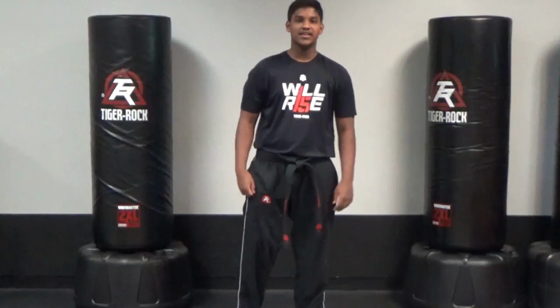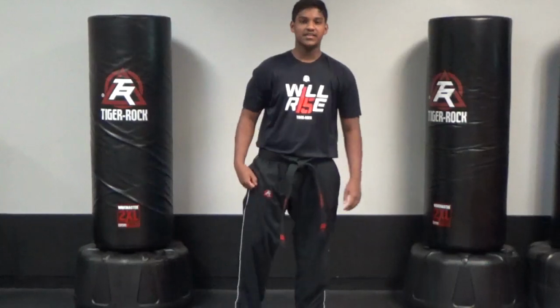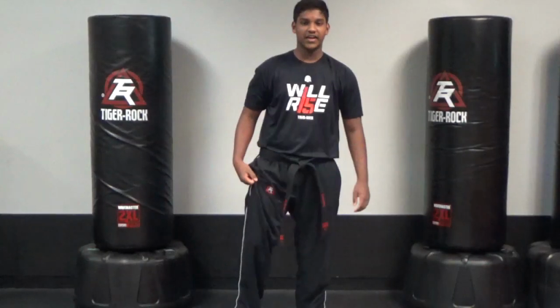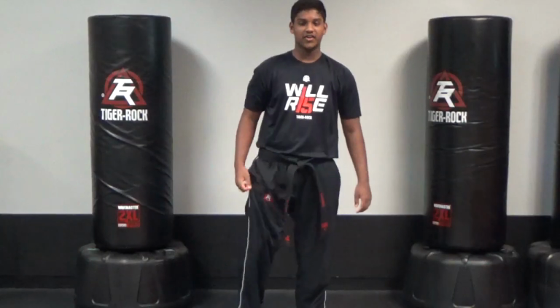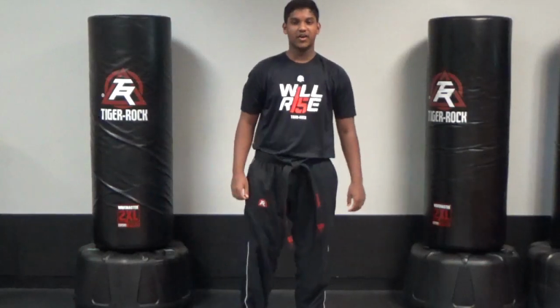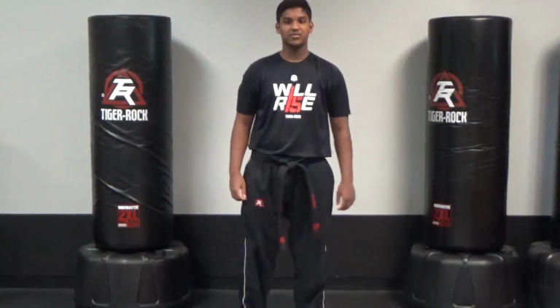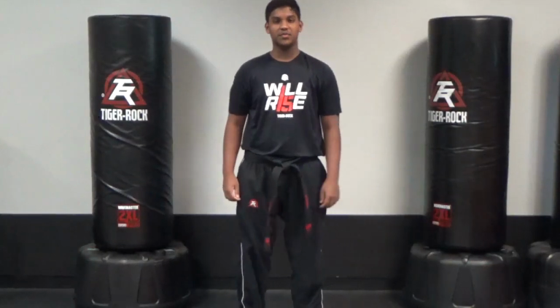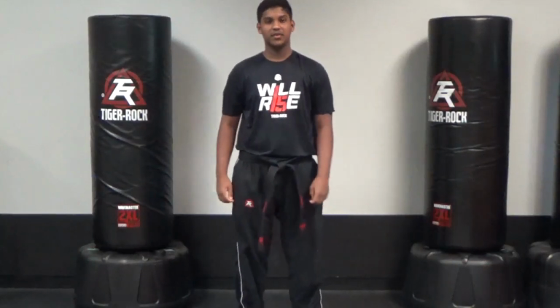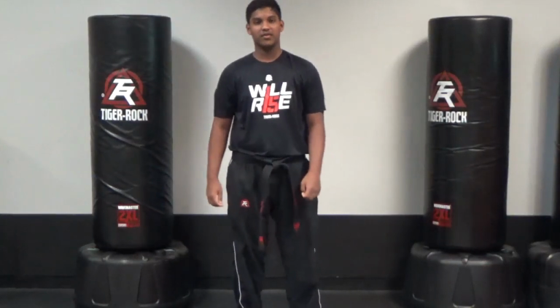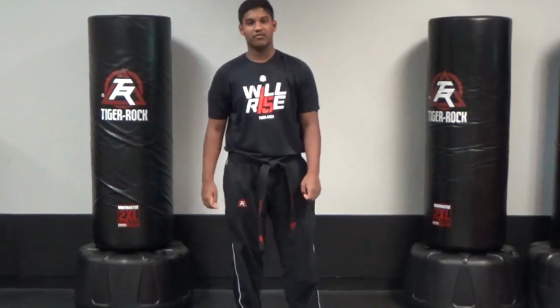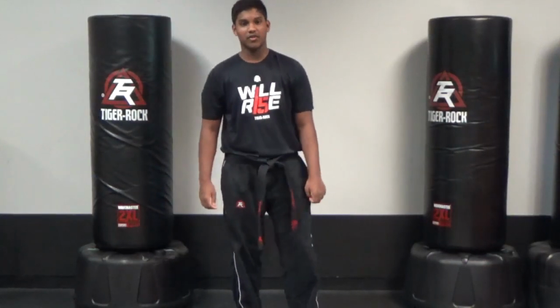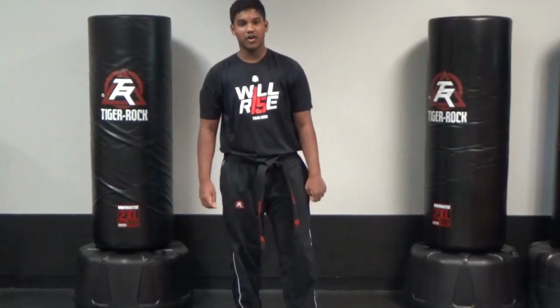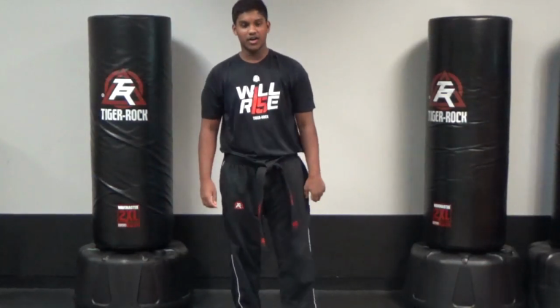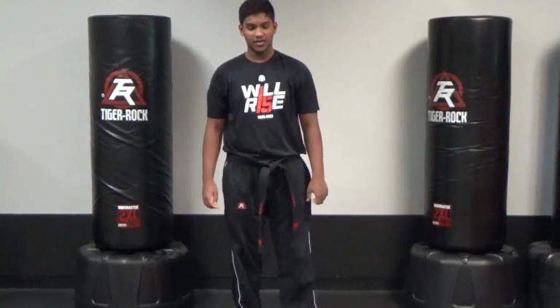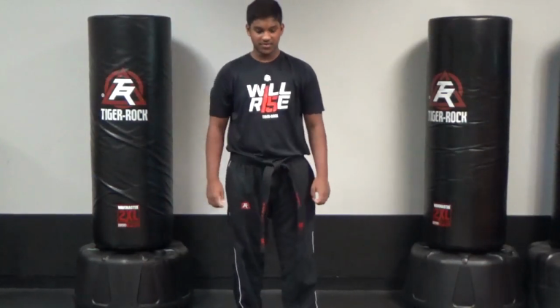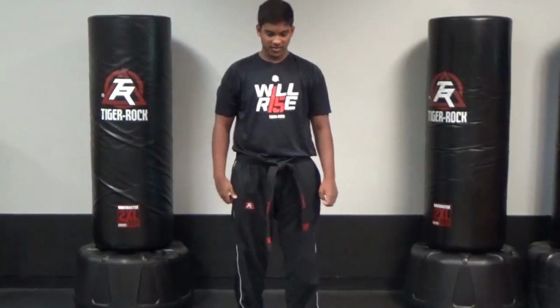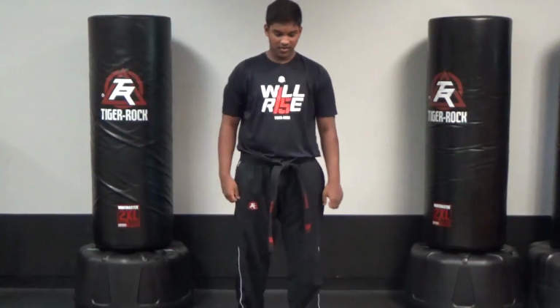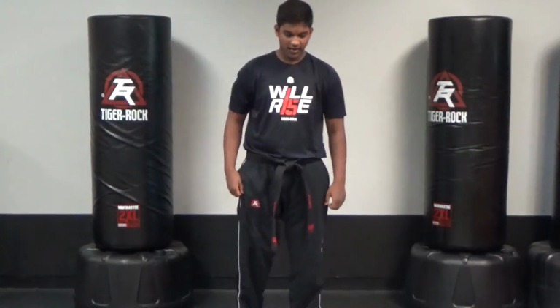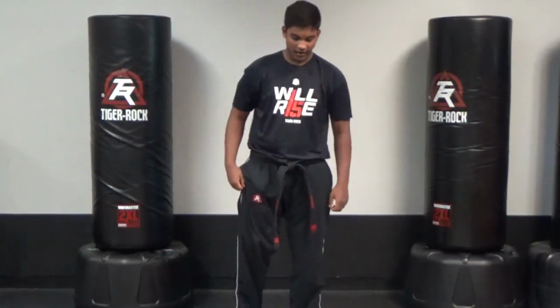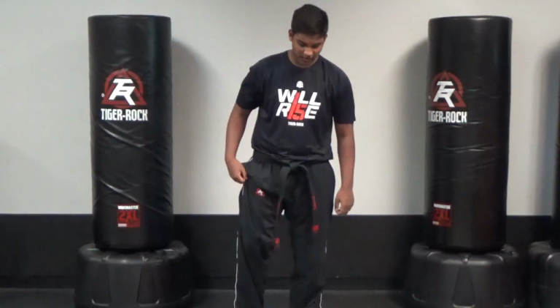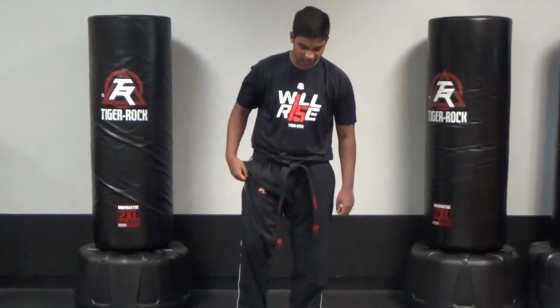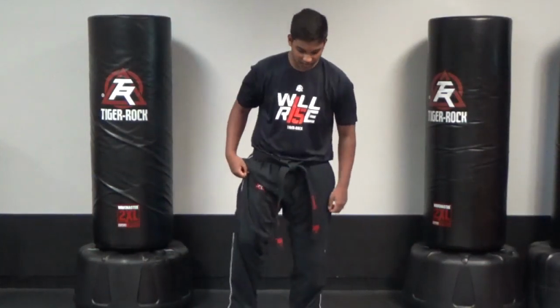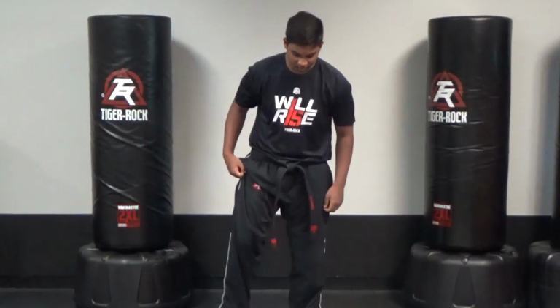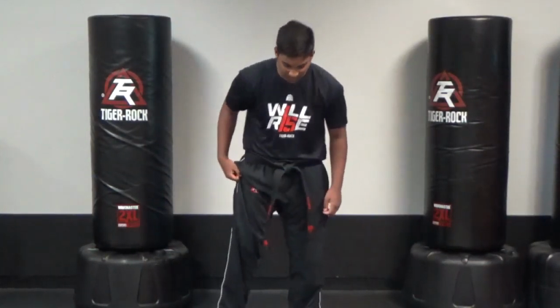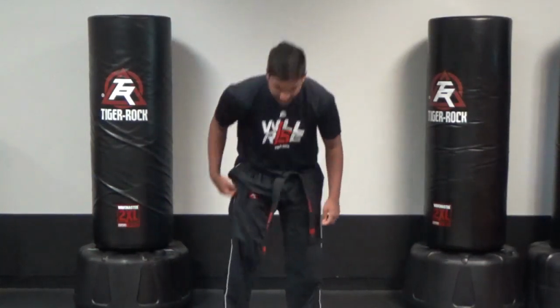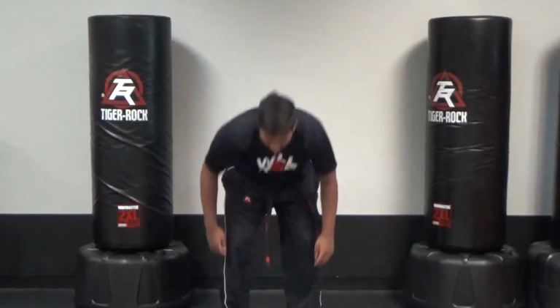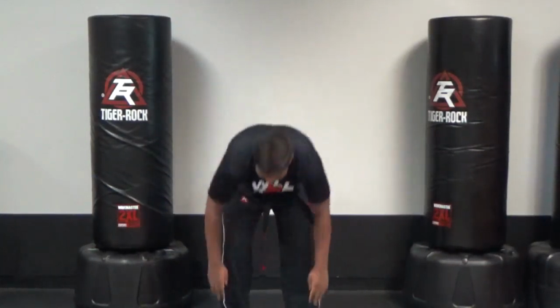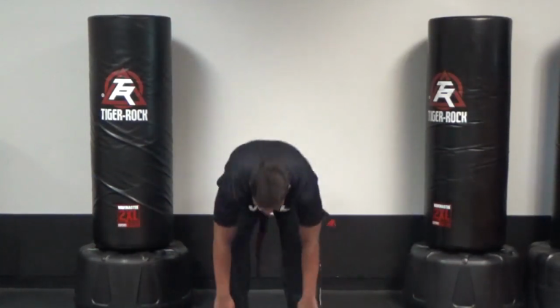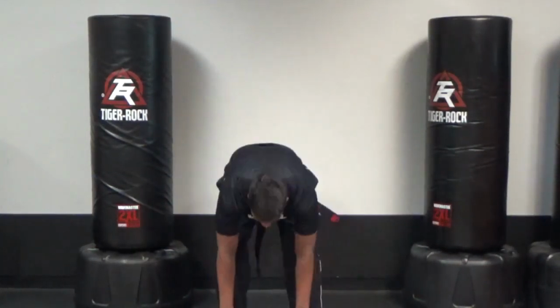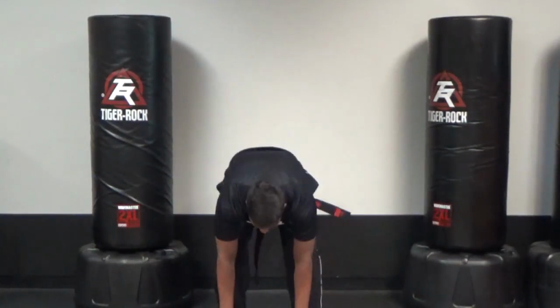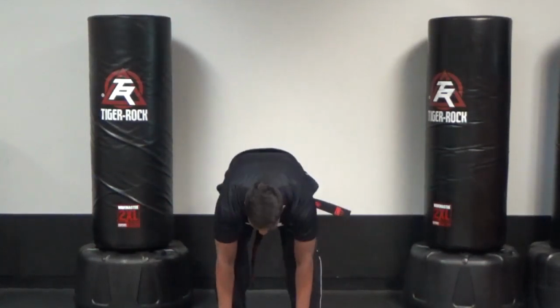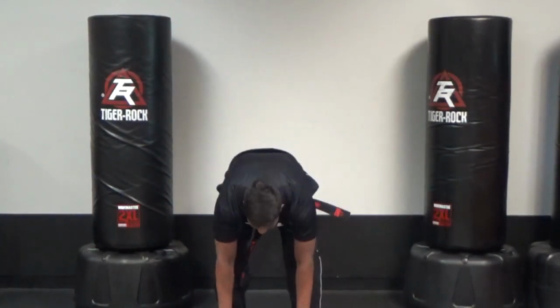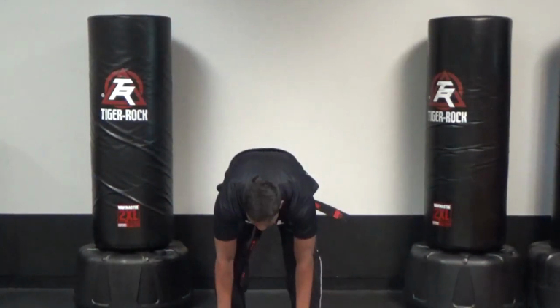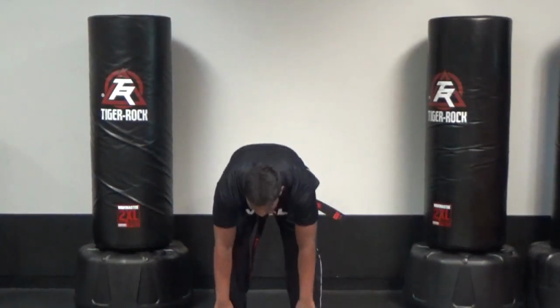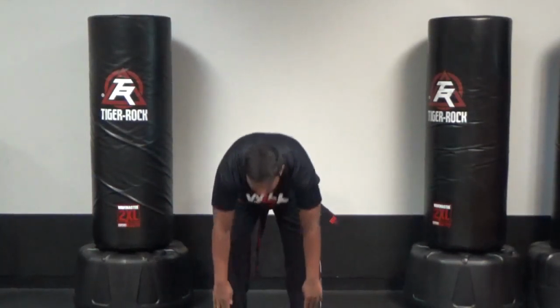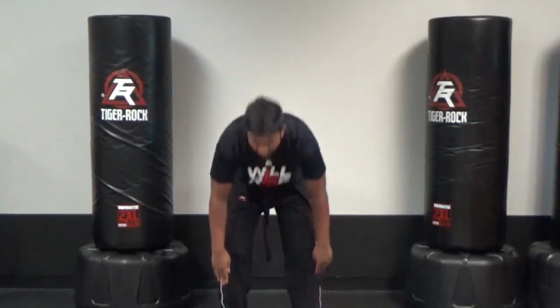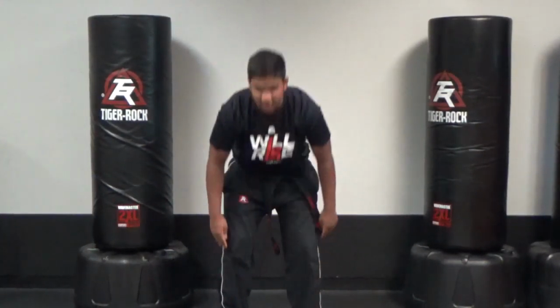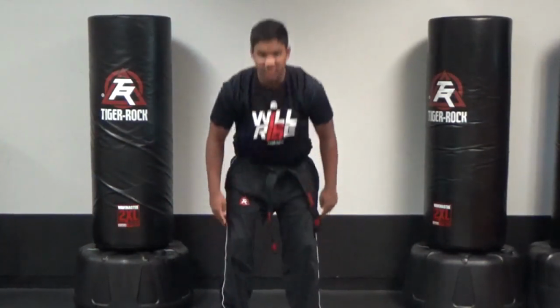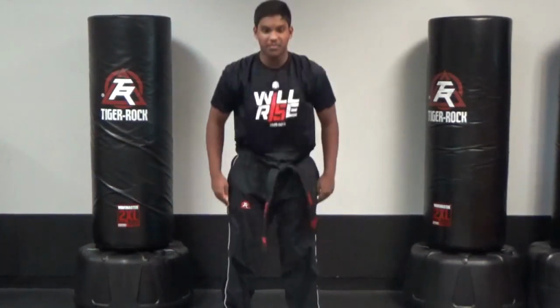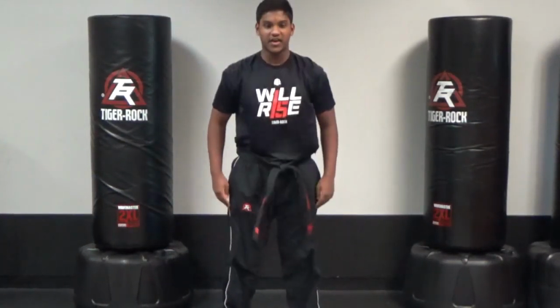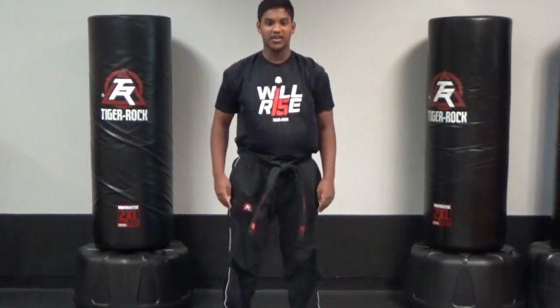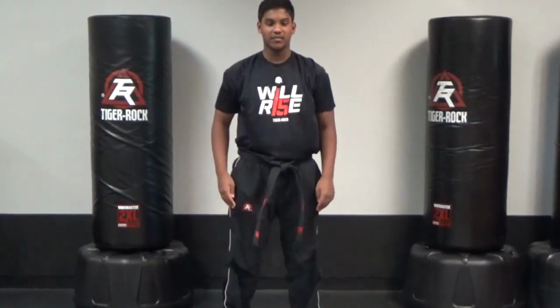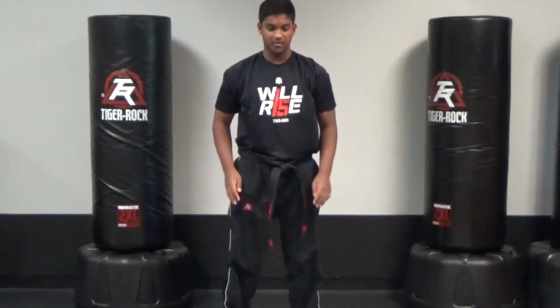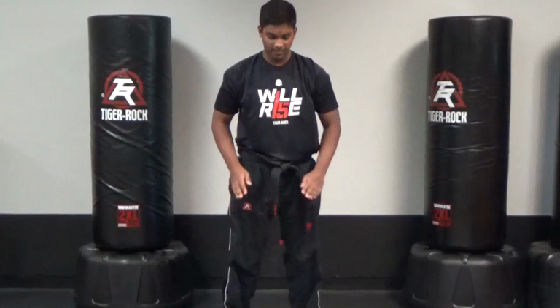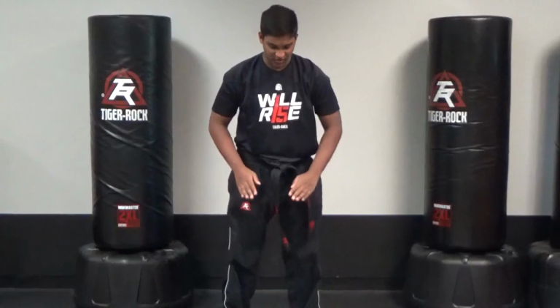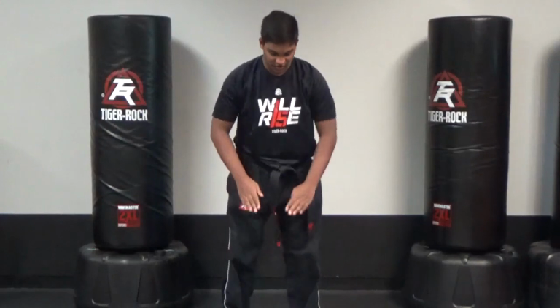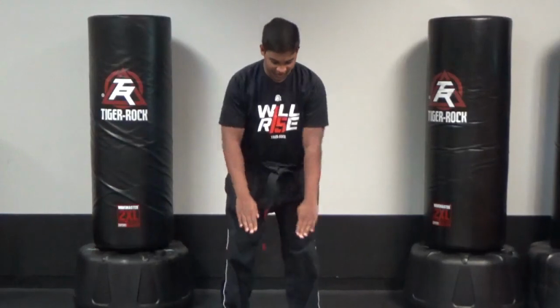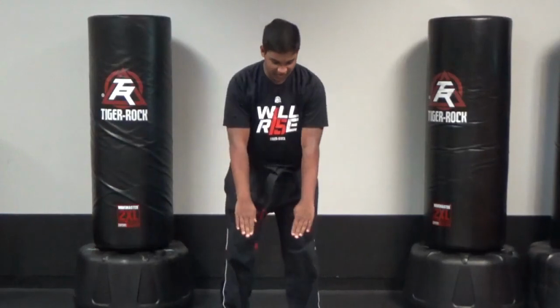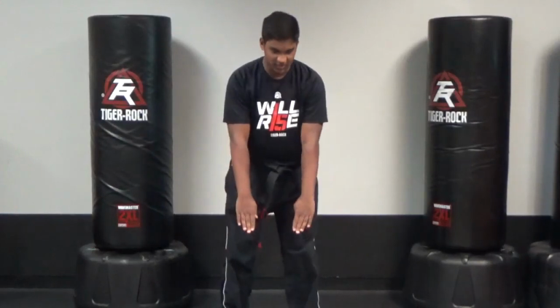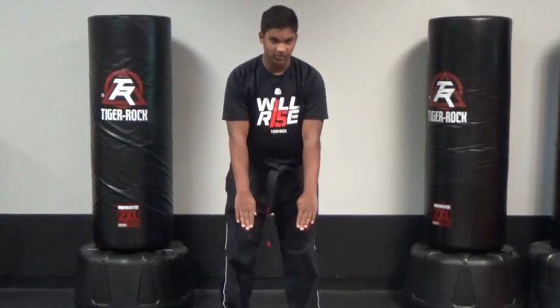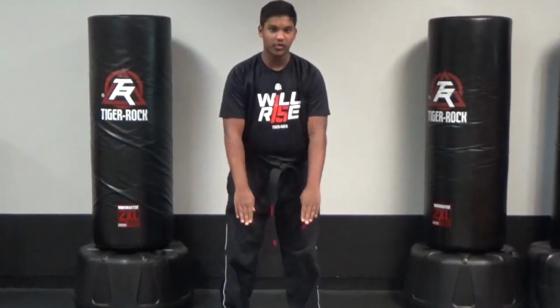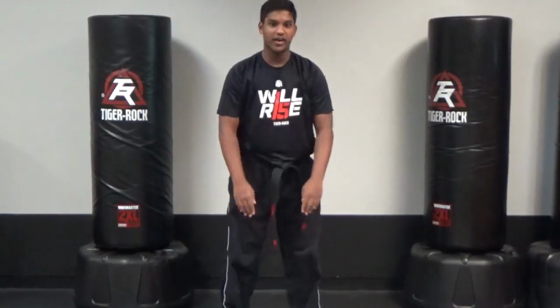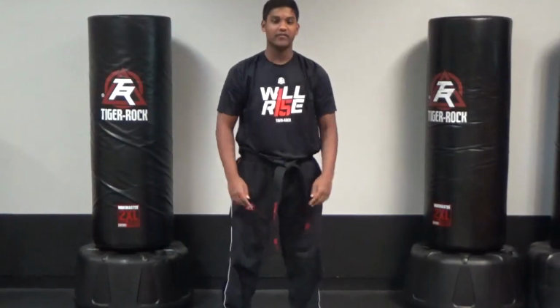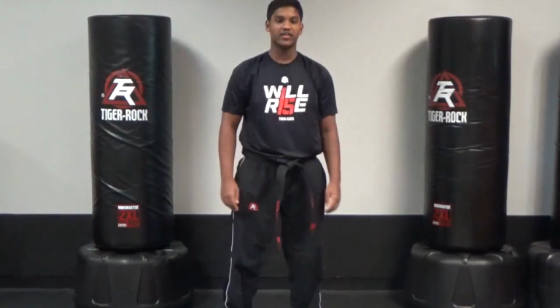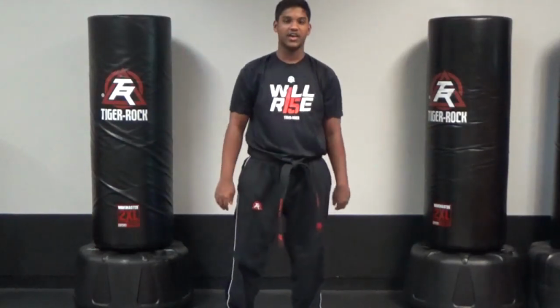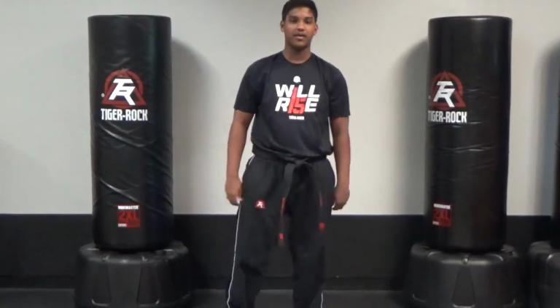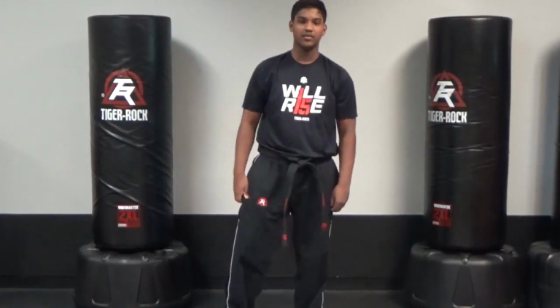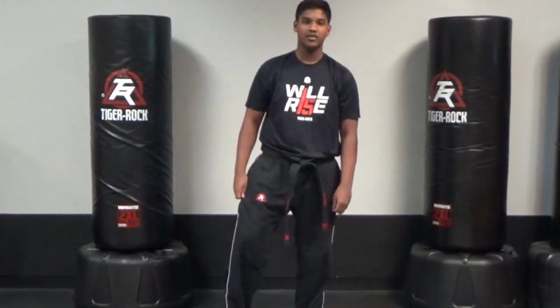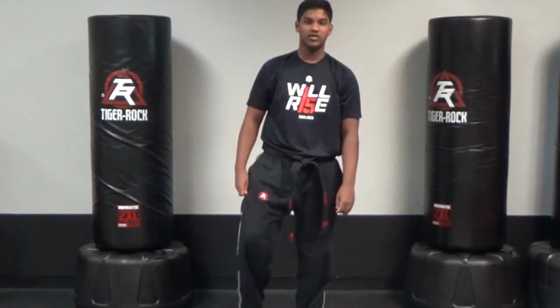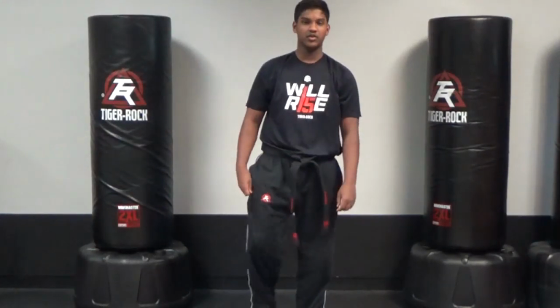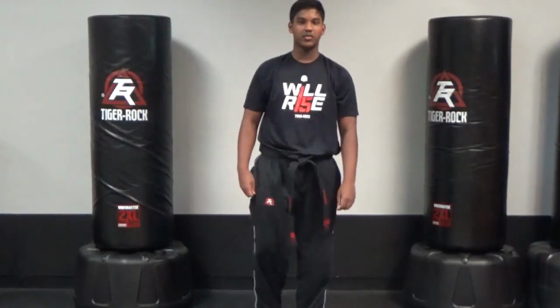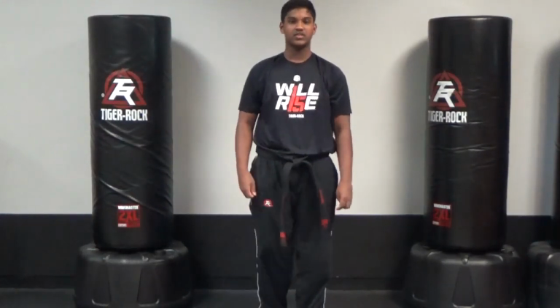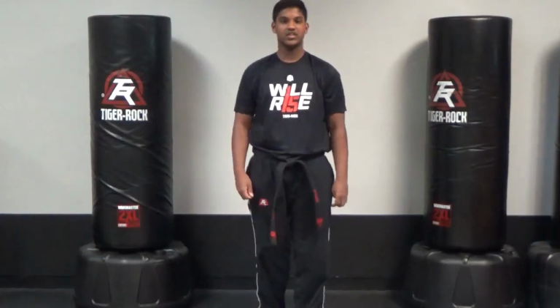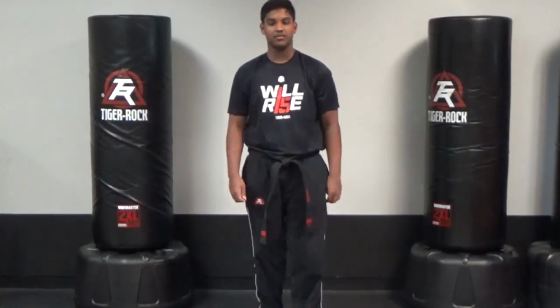Tiger Cubs will be doing frog hops. Every time you jump, make sure your hands touch the floor, and jump back up. Make sure your hands touch the floor every time you do a jump.